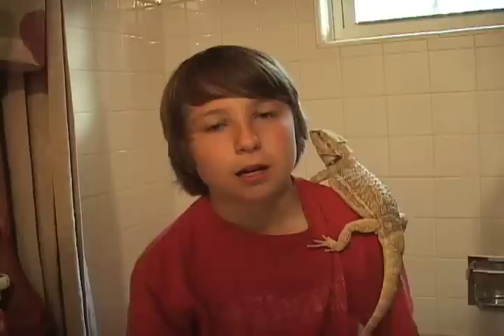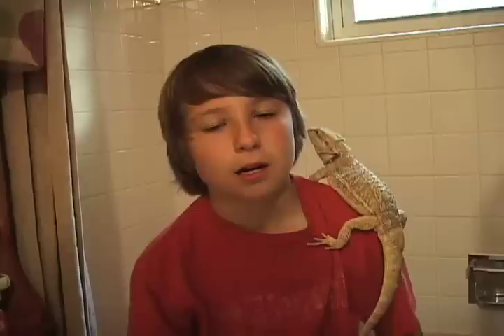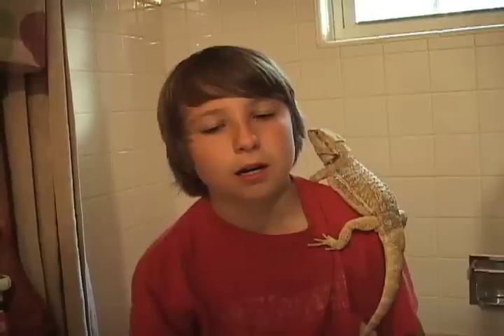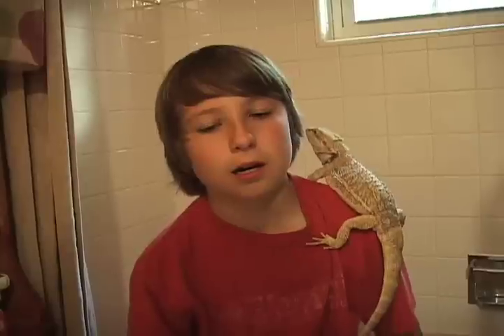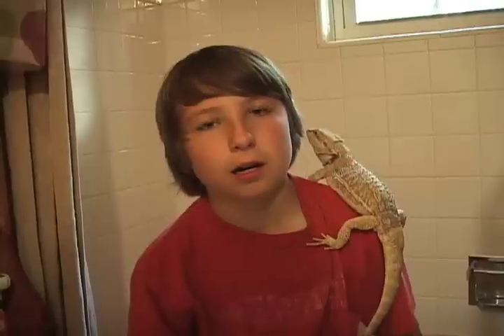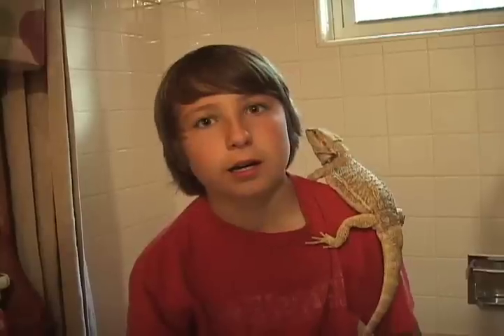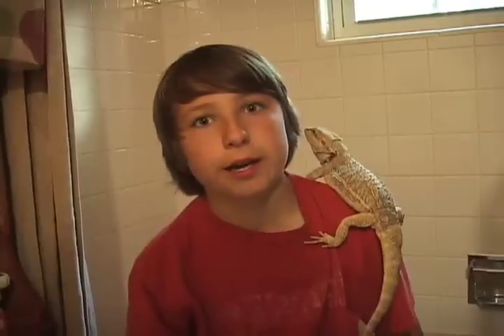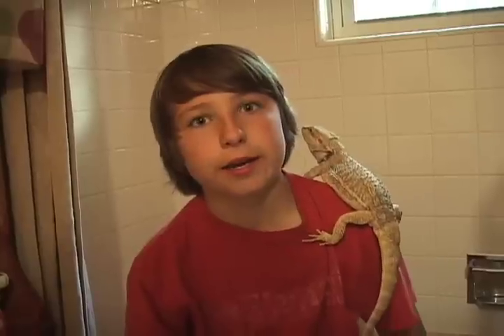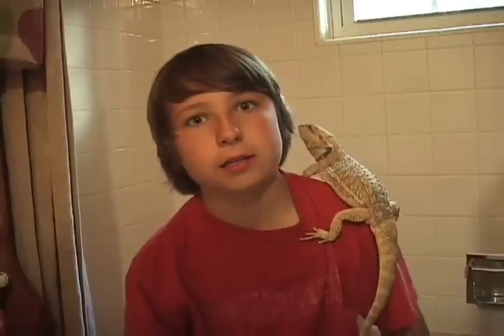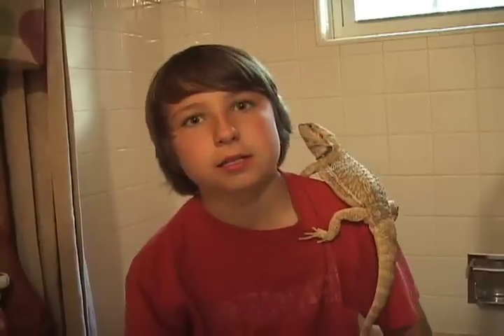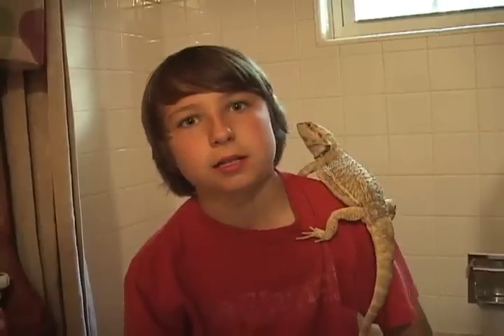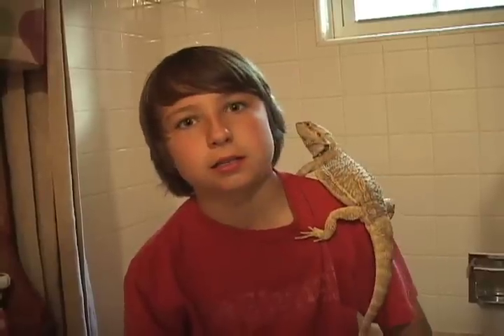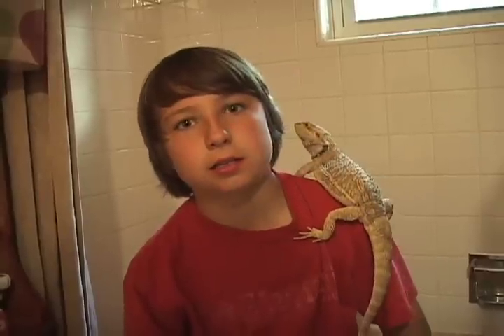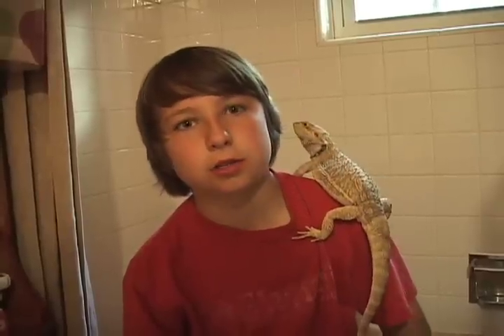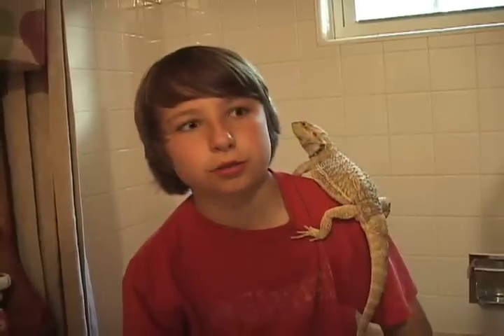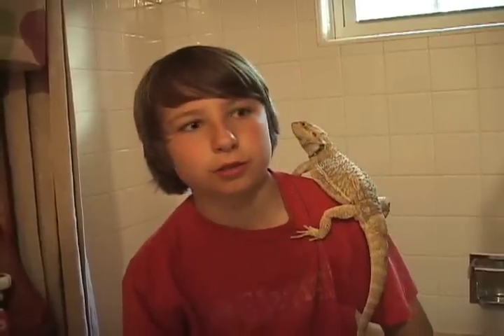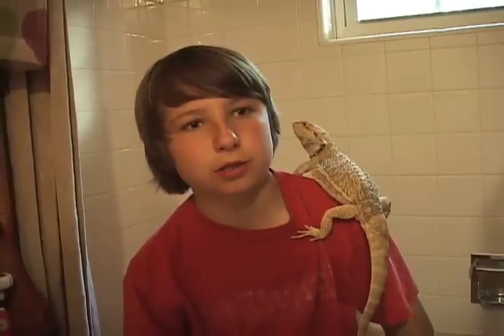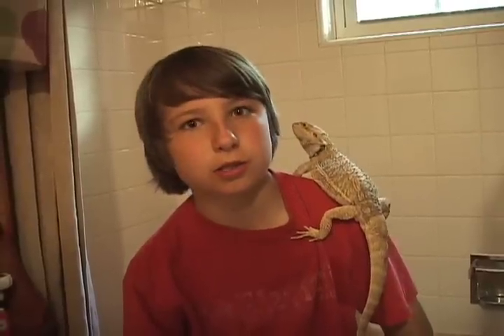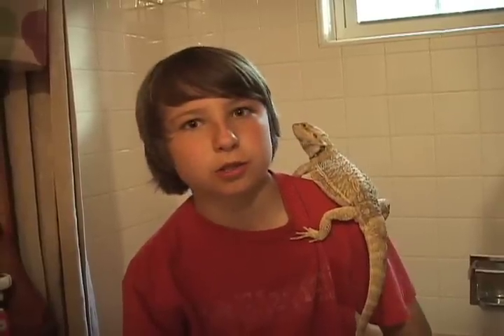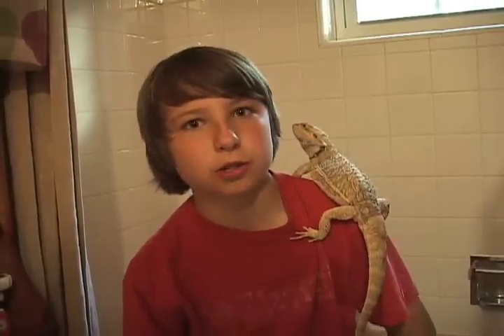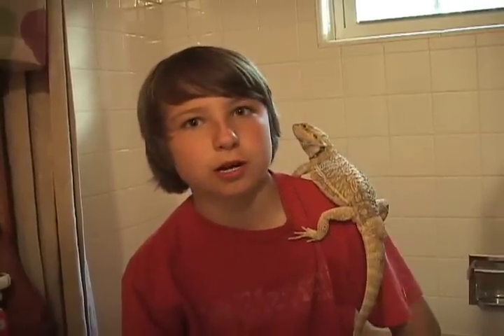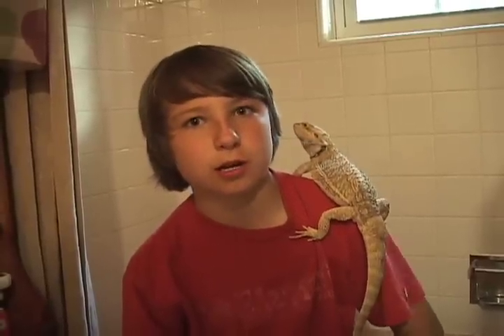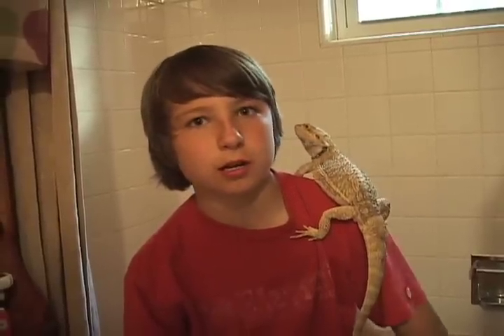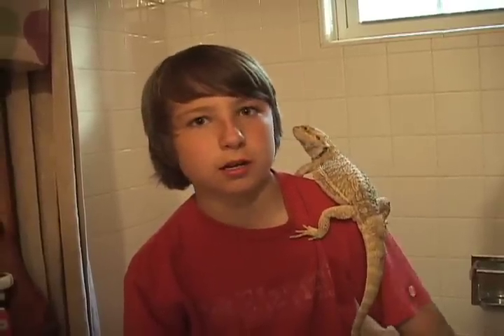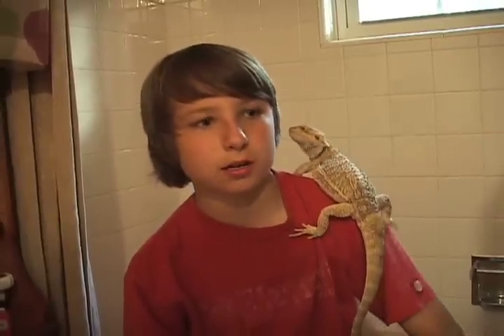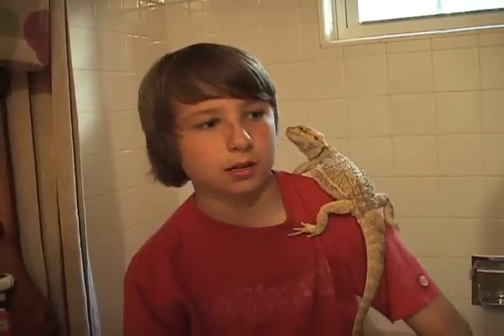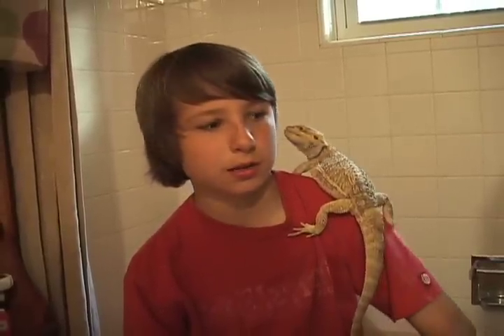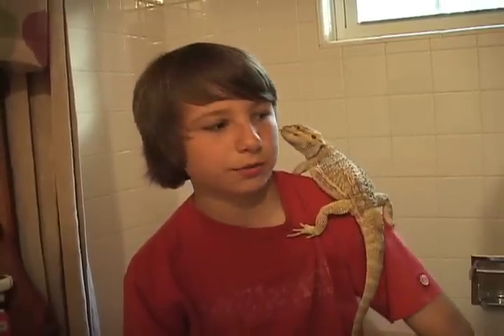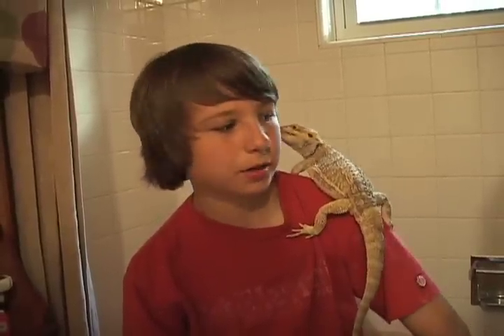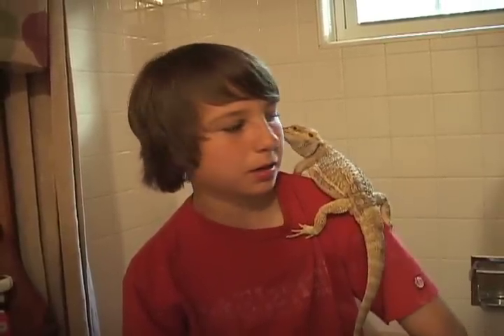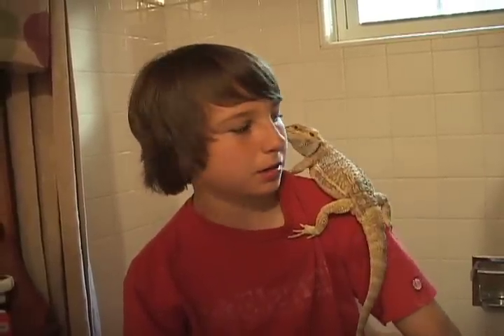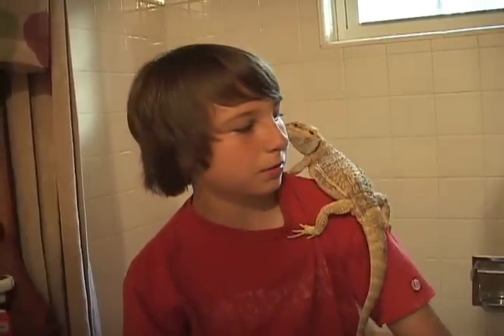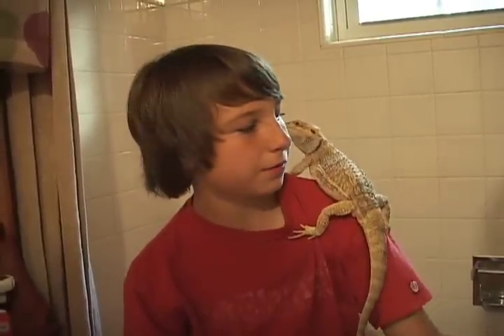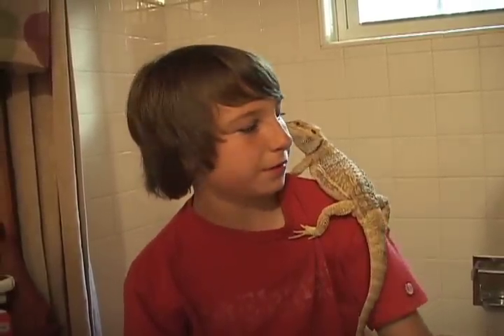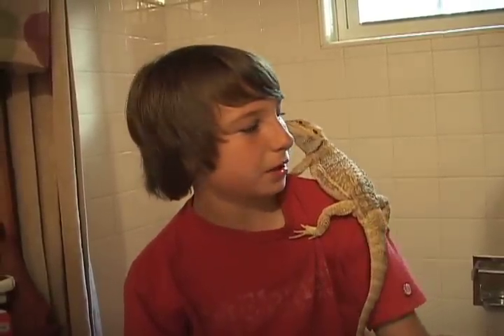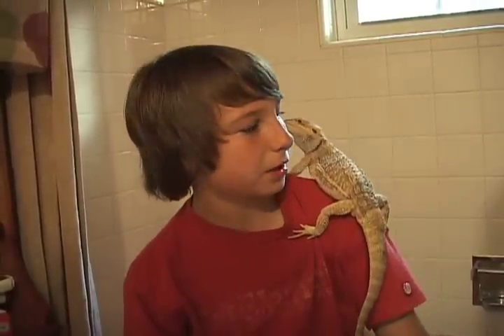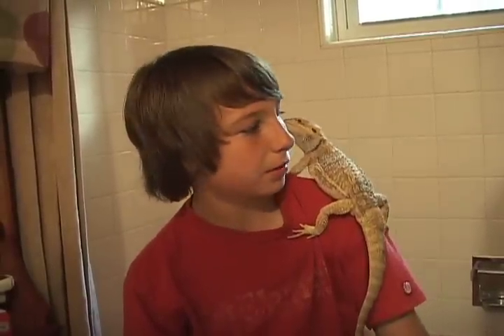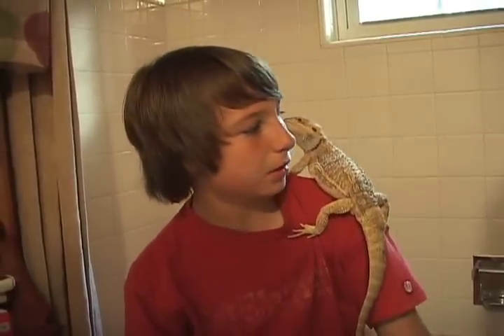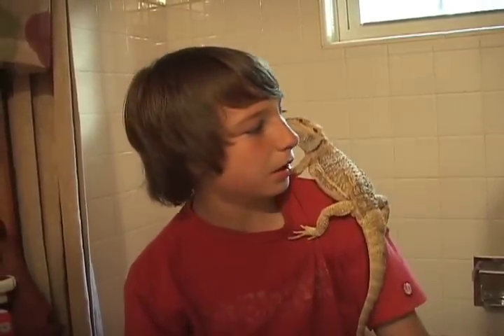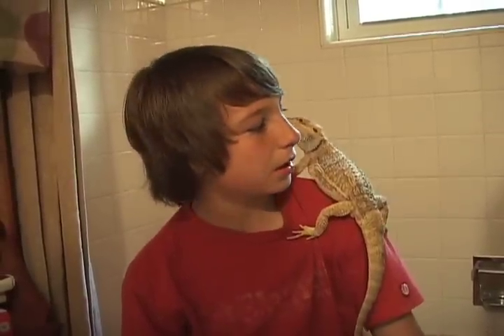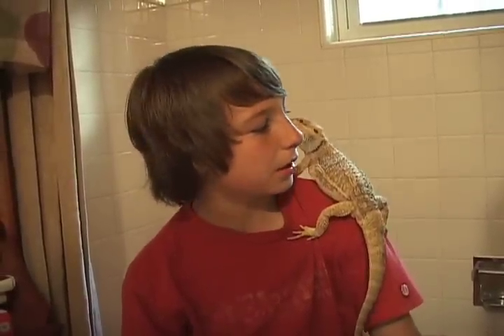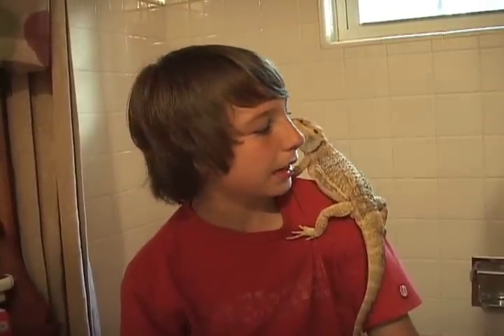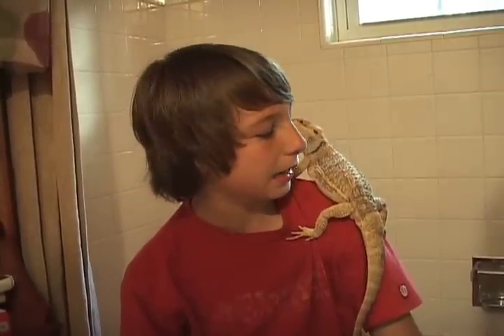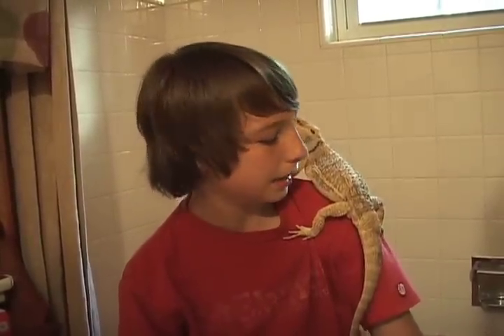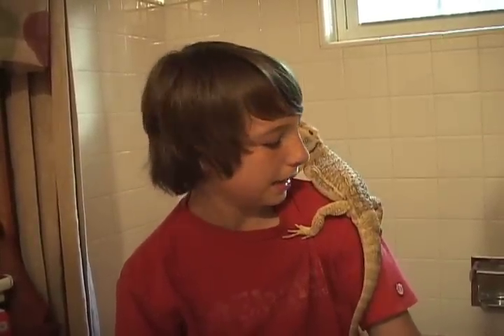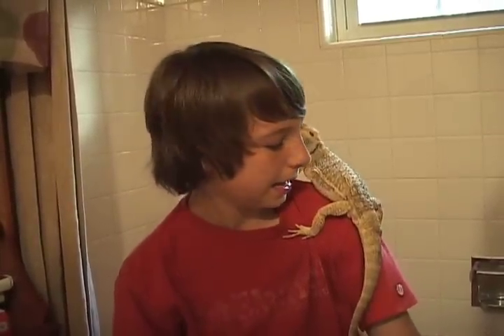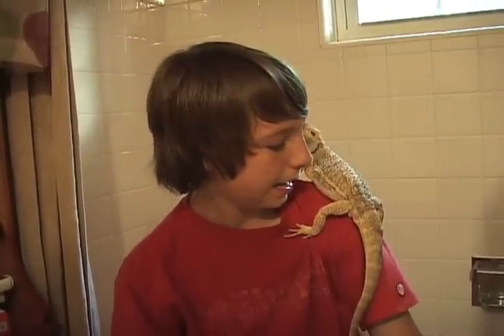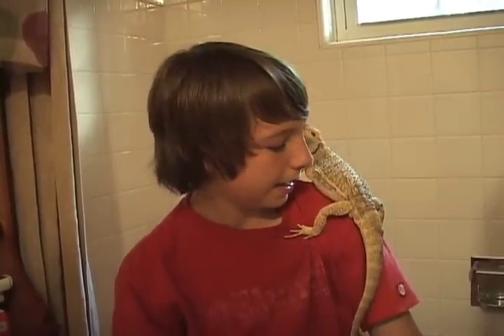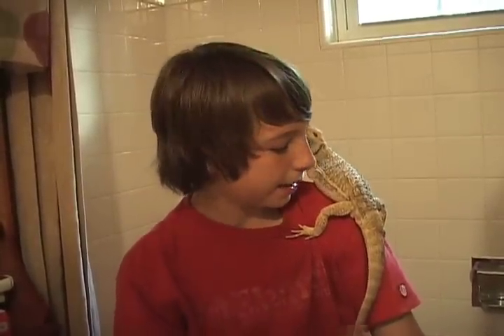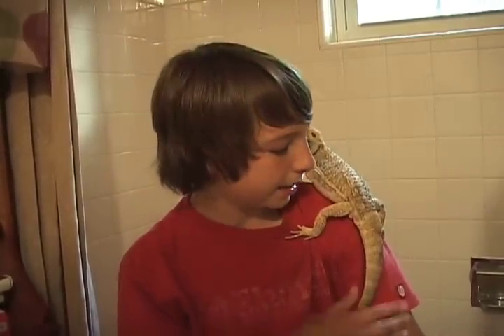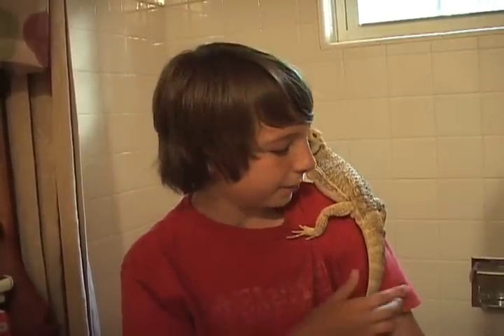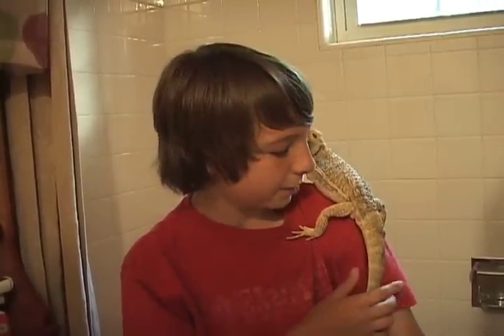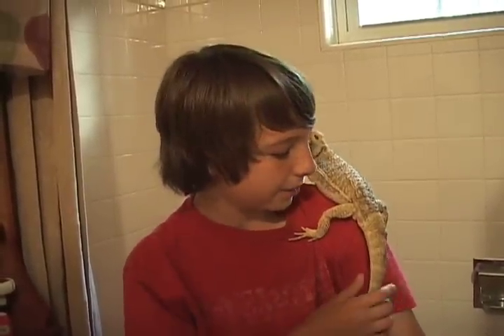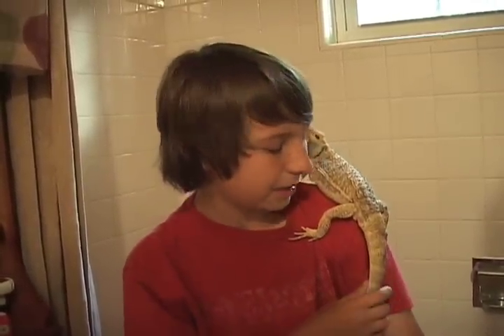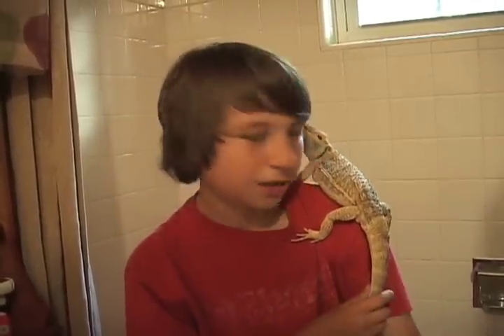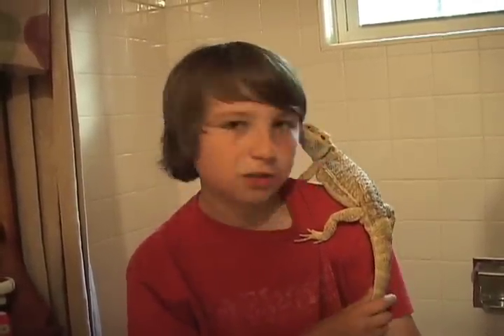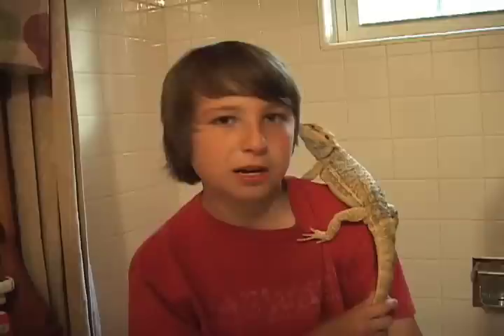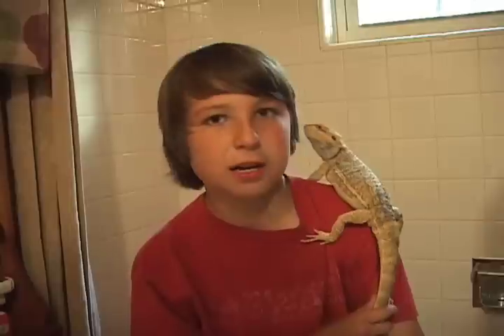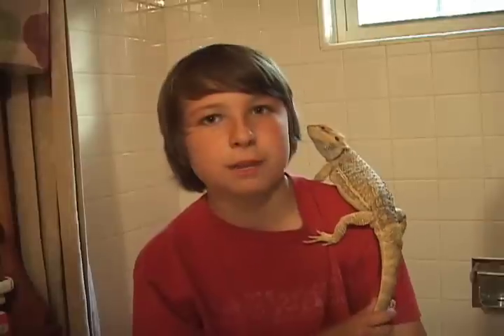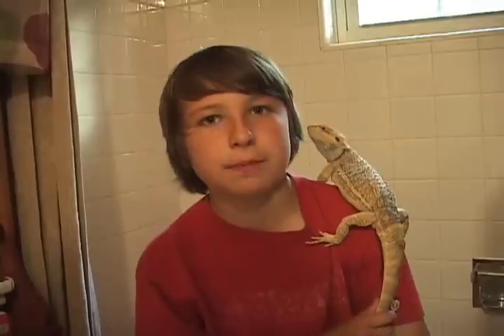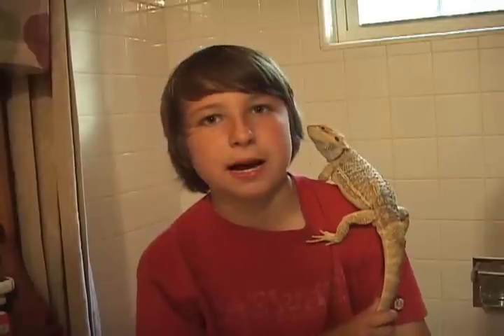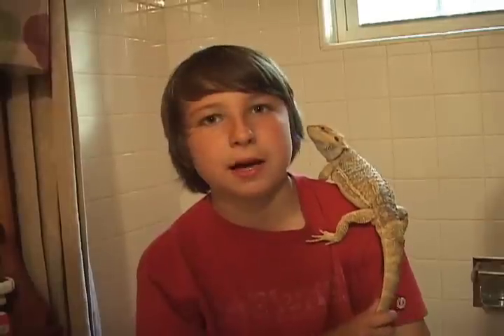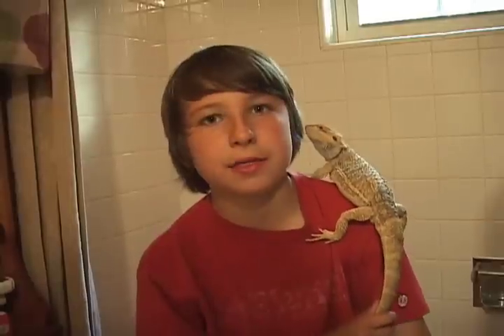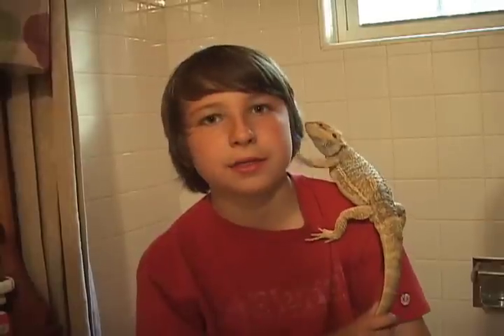Hey, it's Julius the Dragon, and we're going to do a video on how to give your bearded dragon a bath.